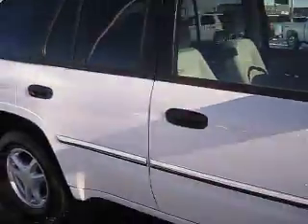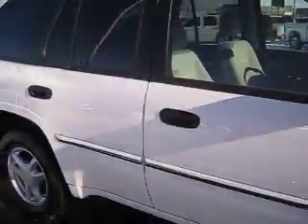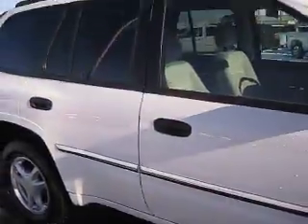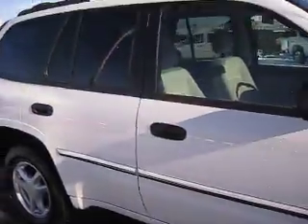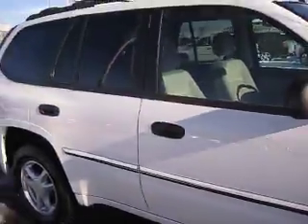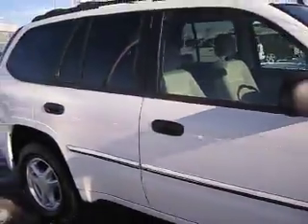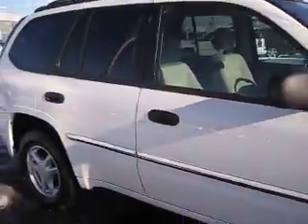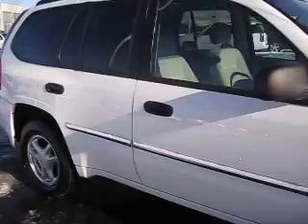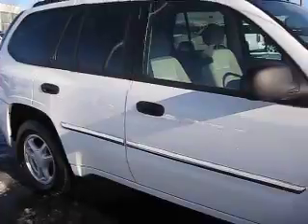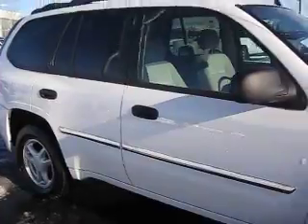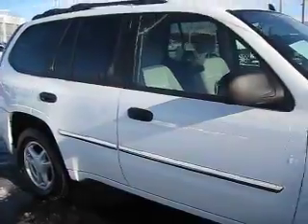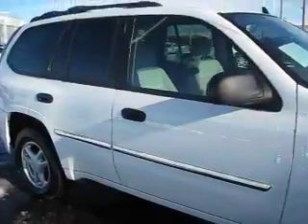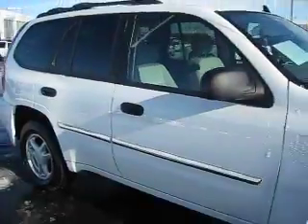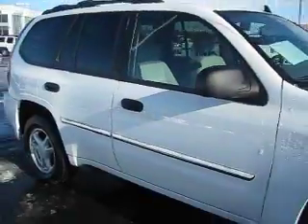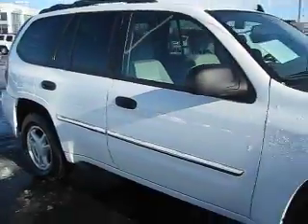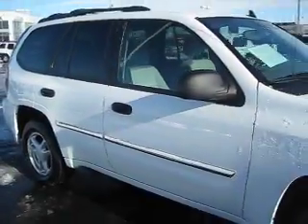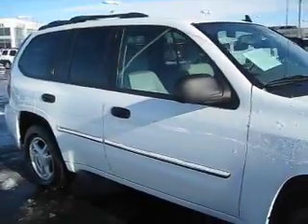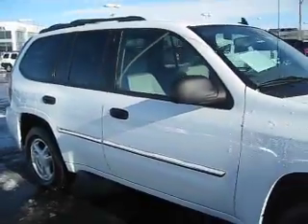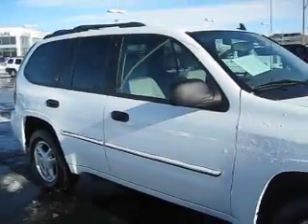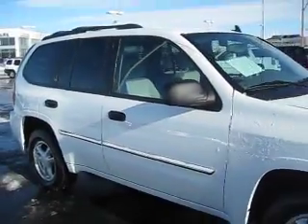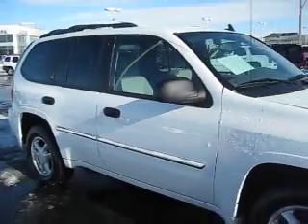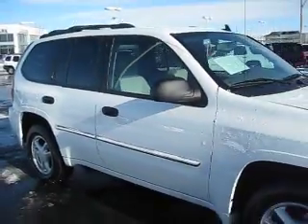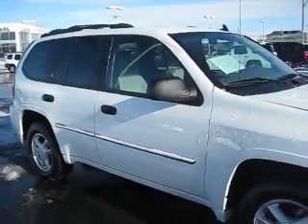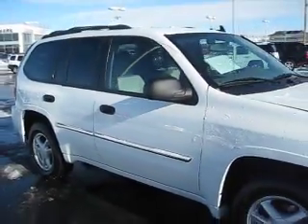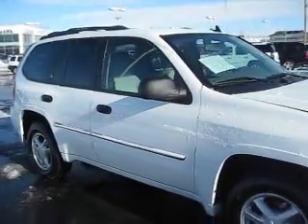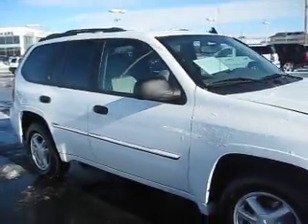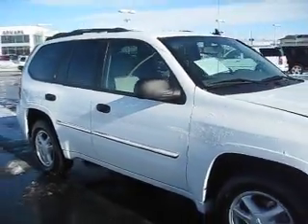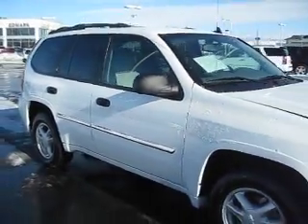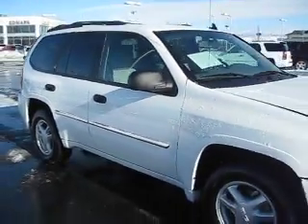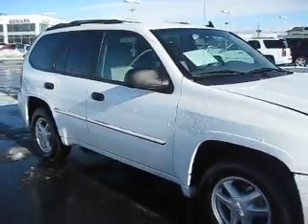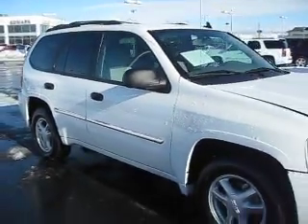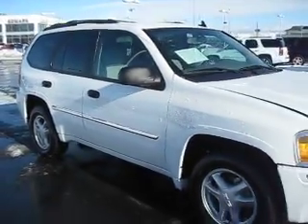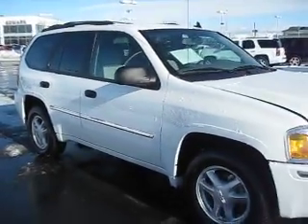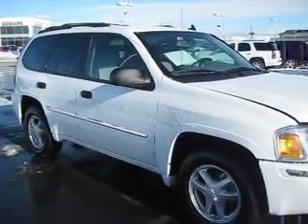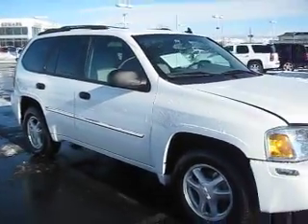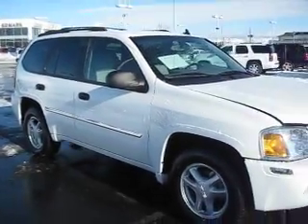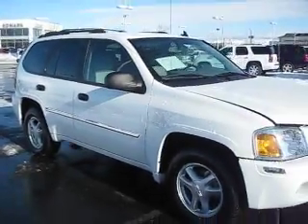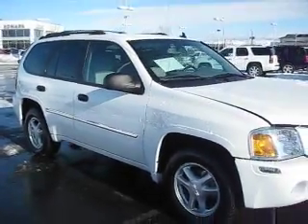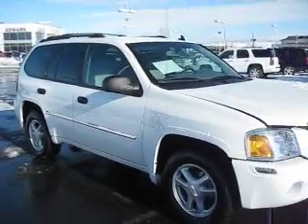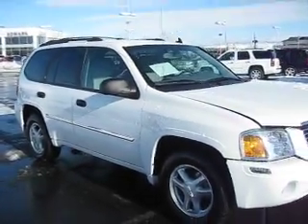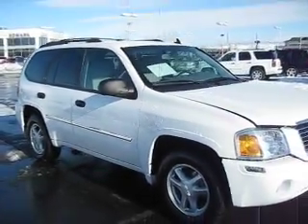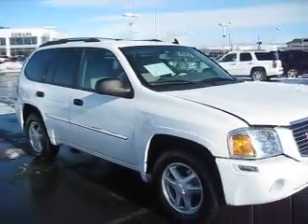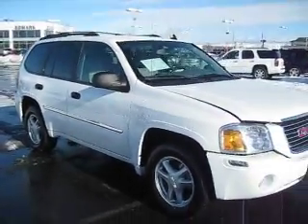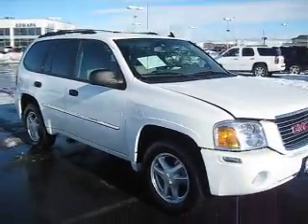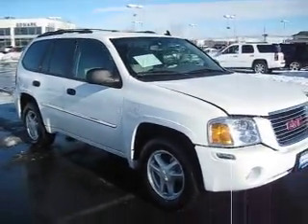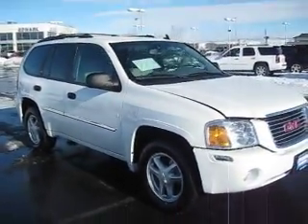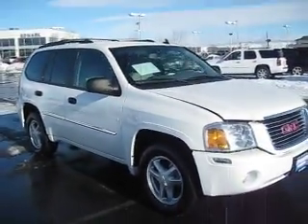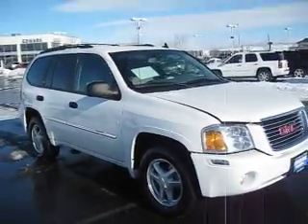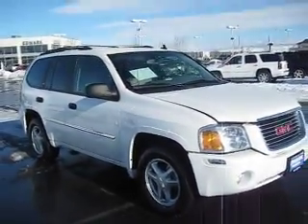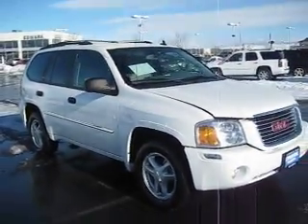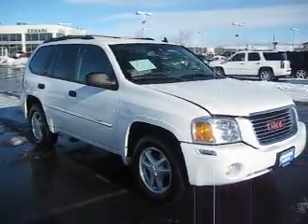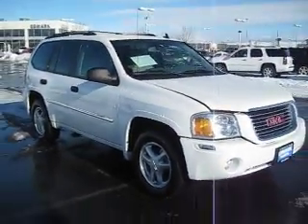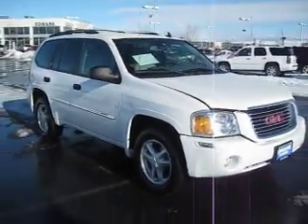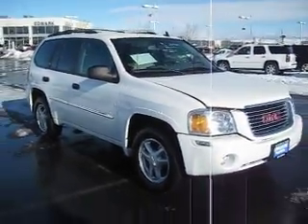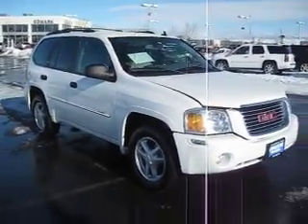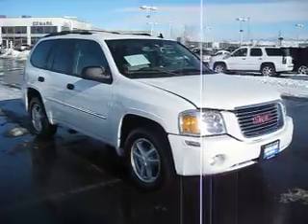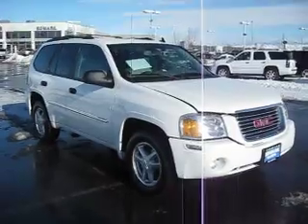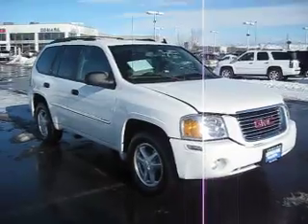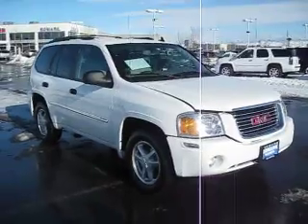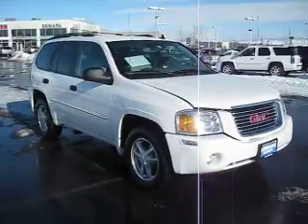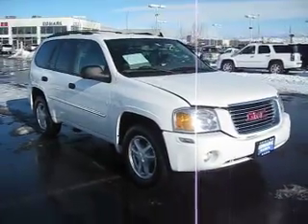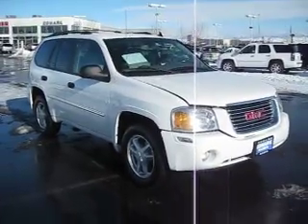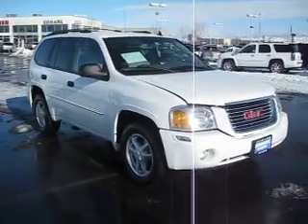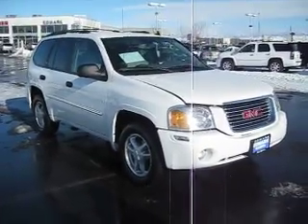Contact one of our sales associates today to find out how you can get the best price on this or any vehicle that you might be interested in.